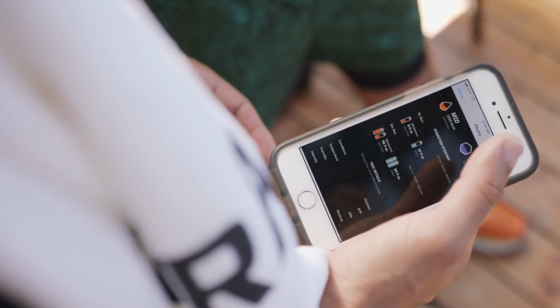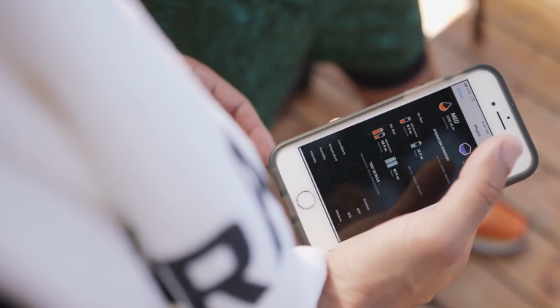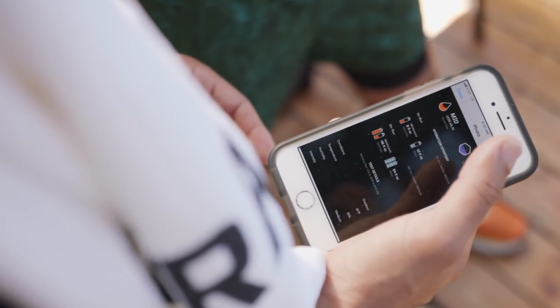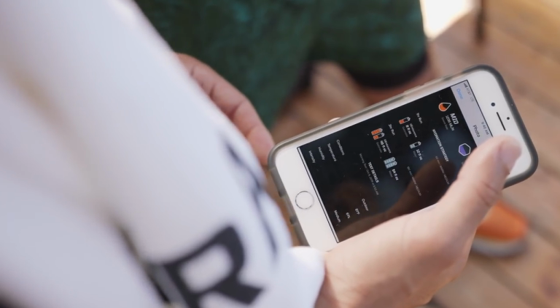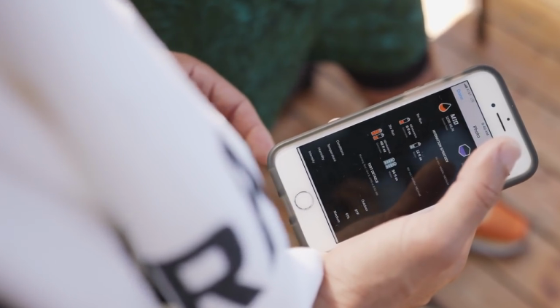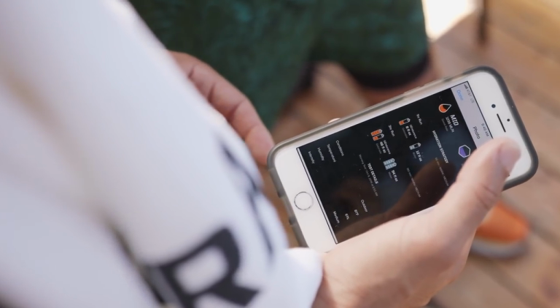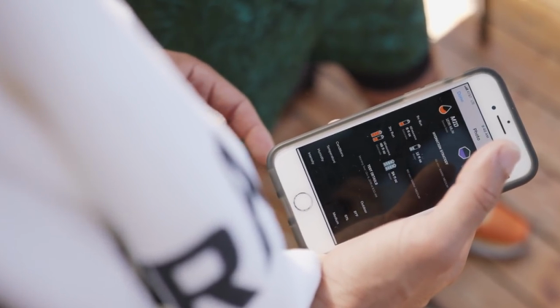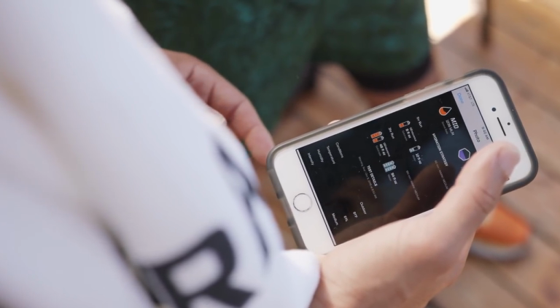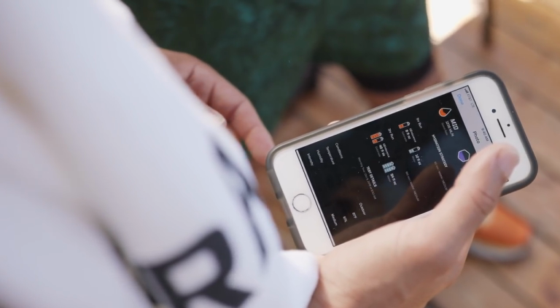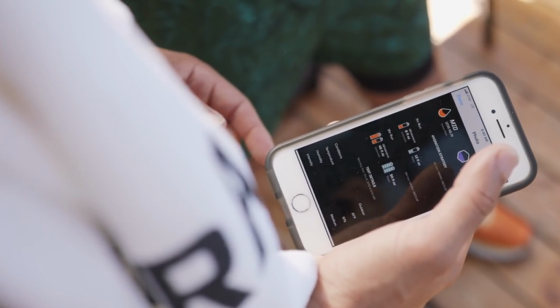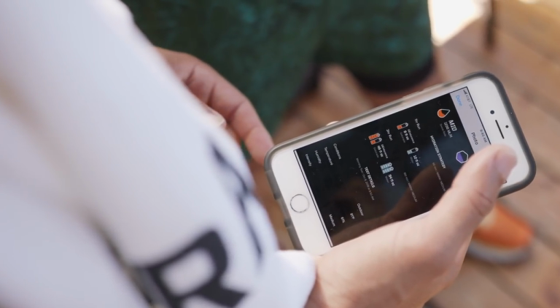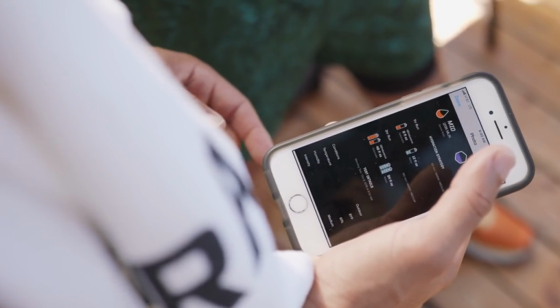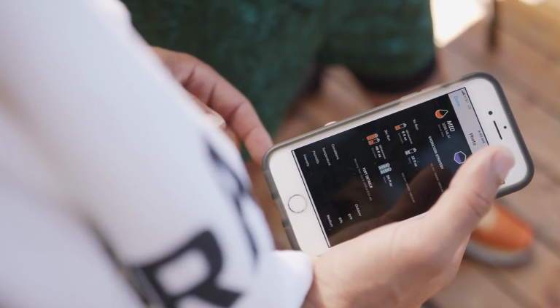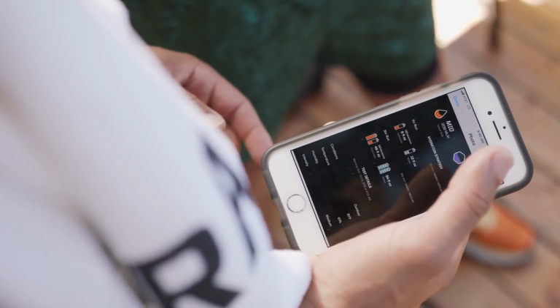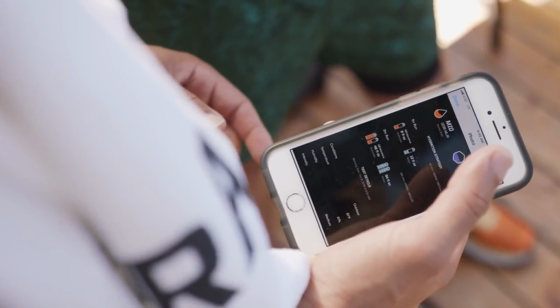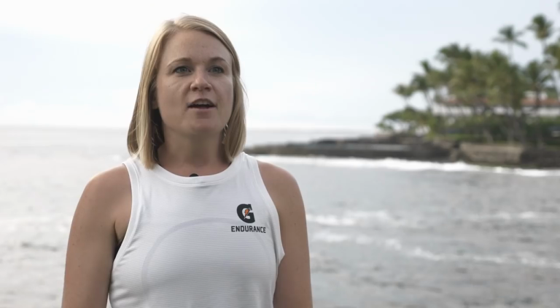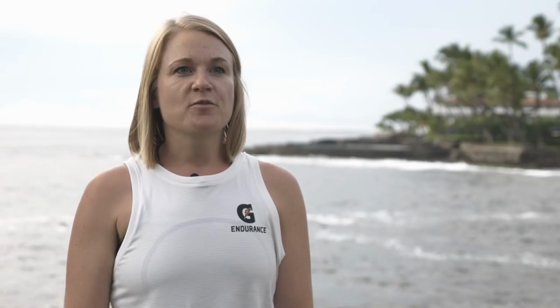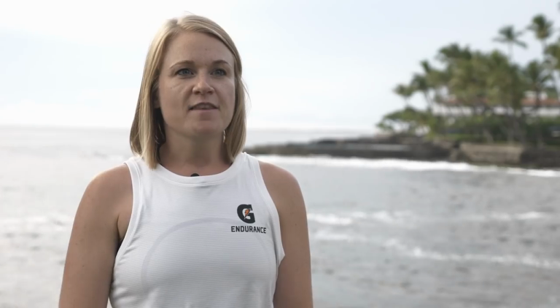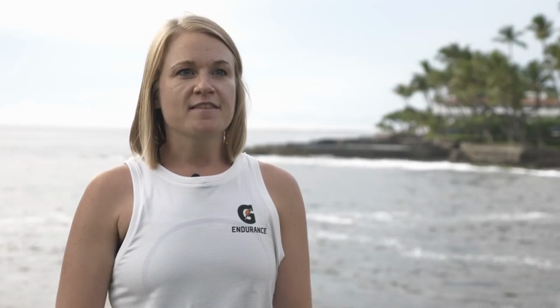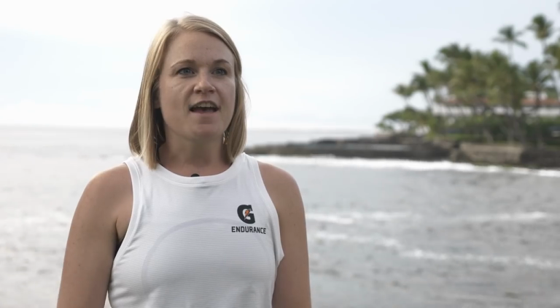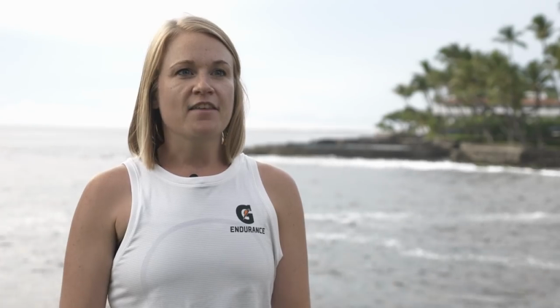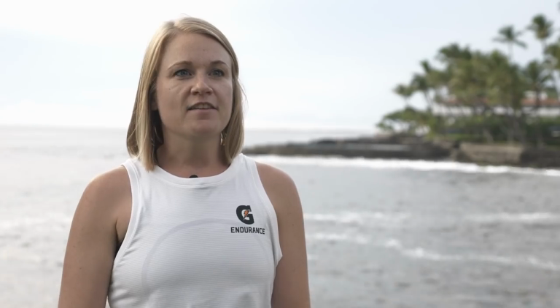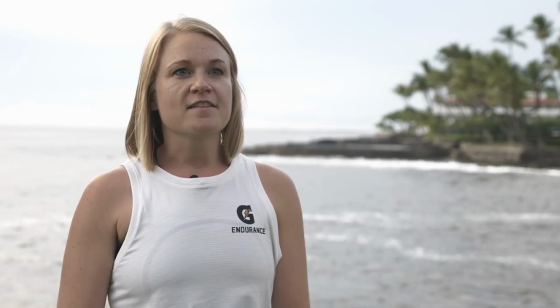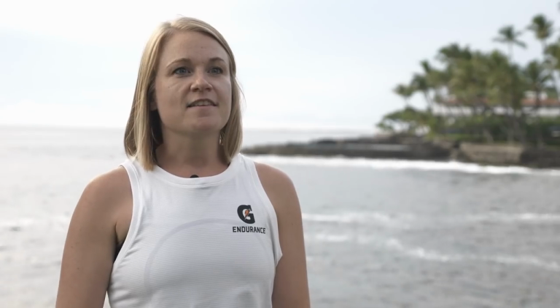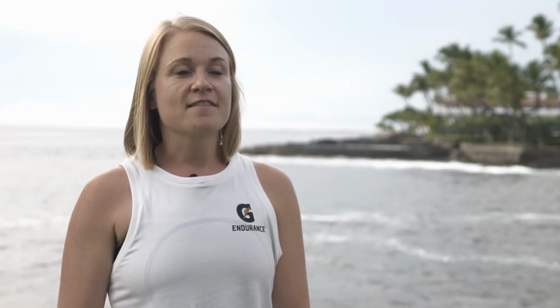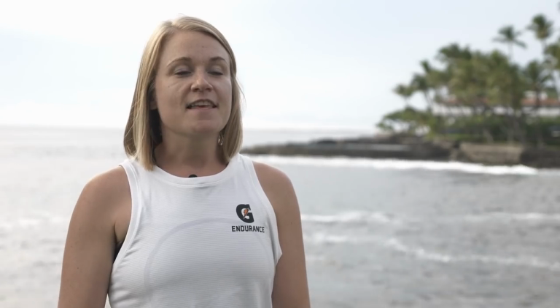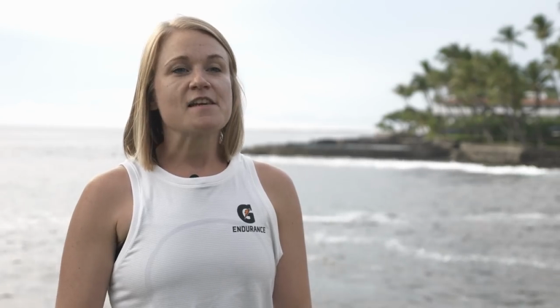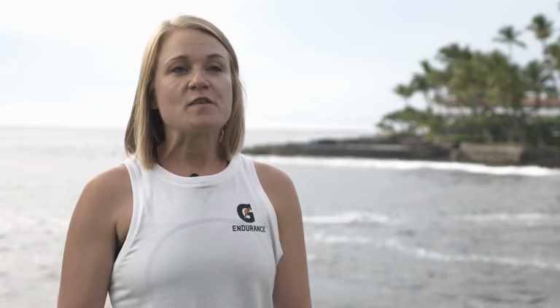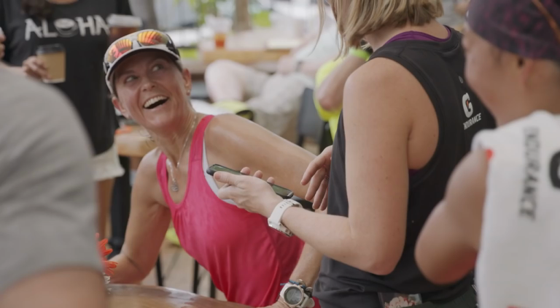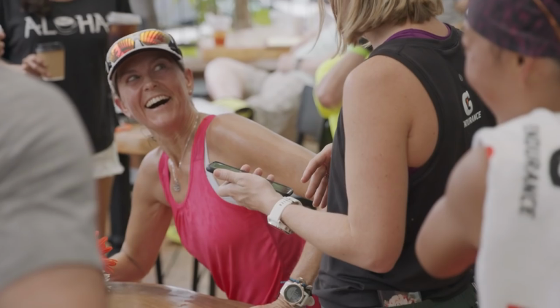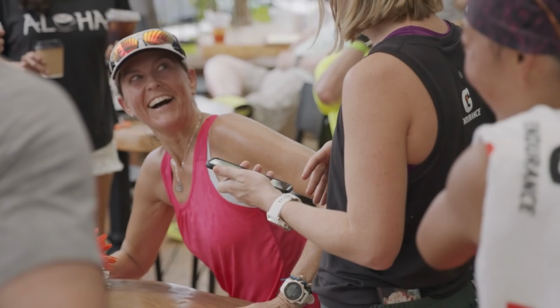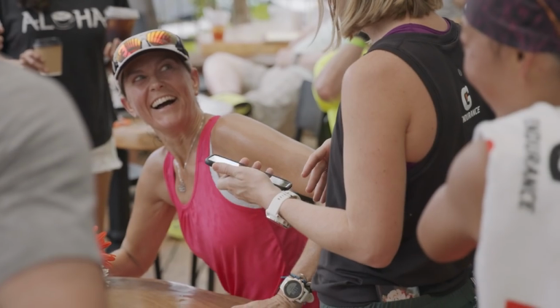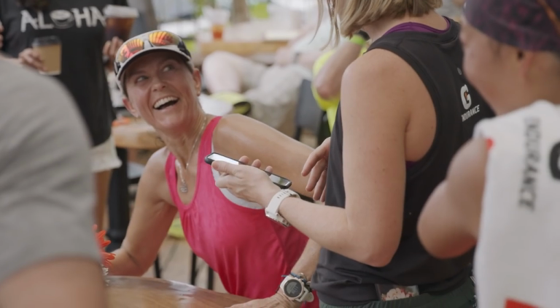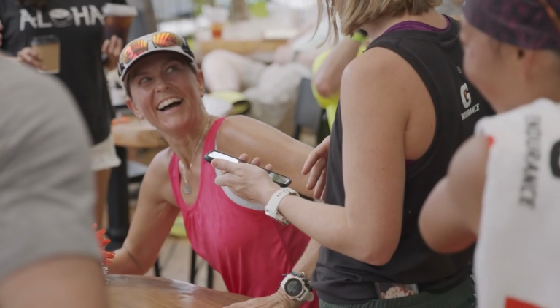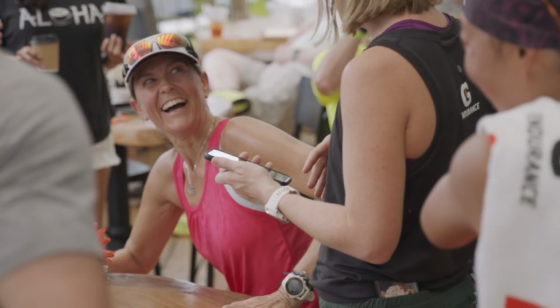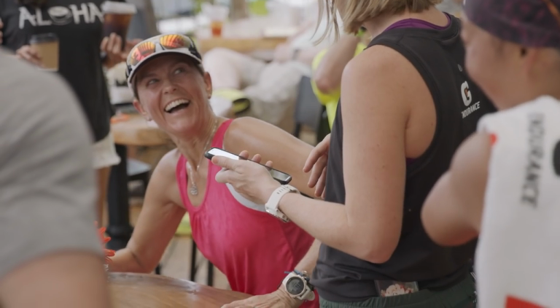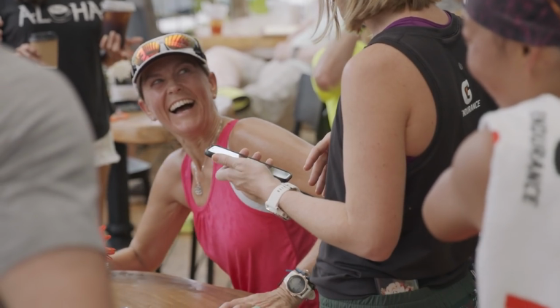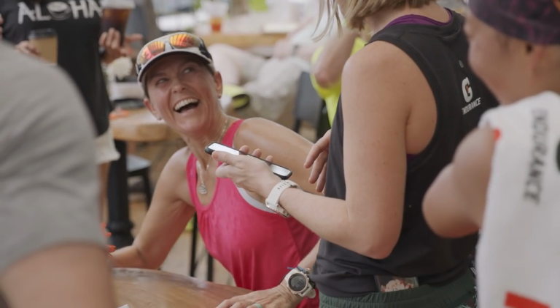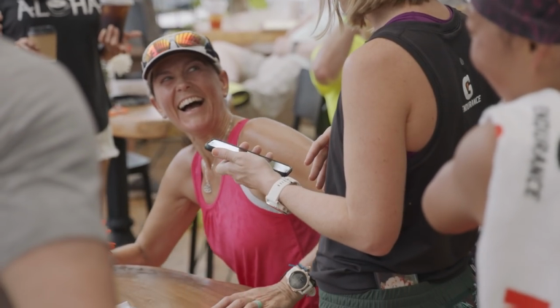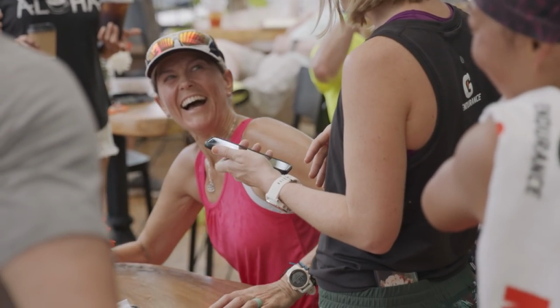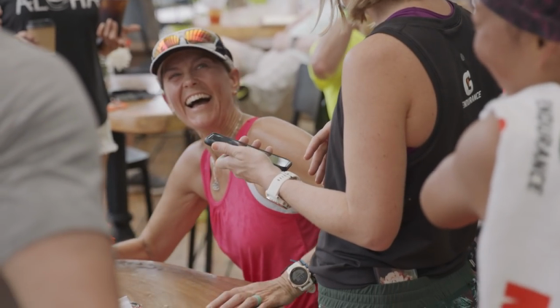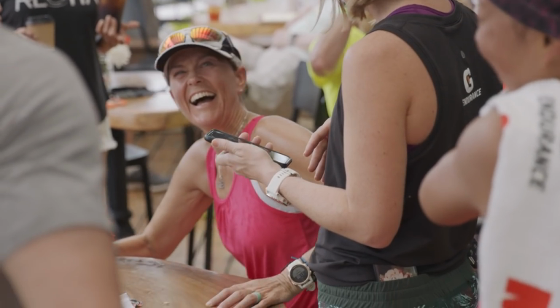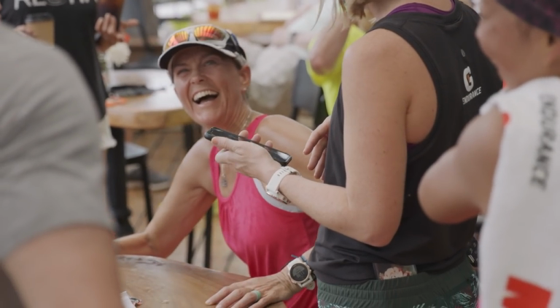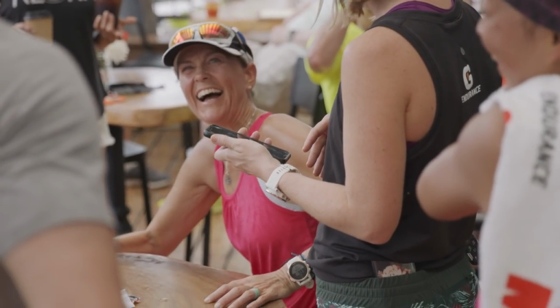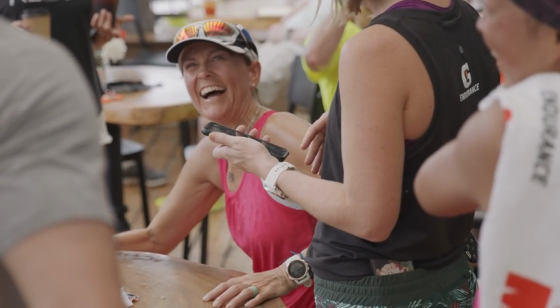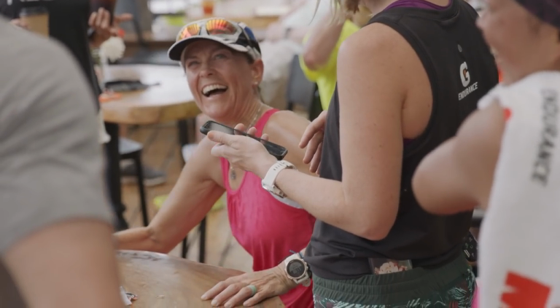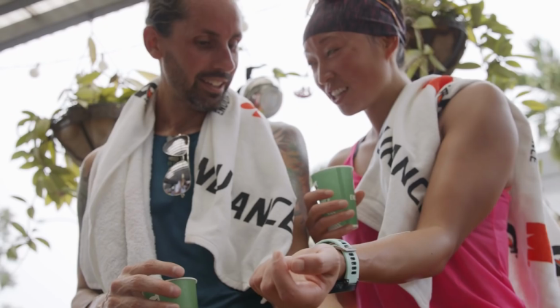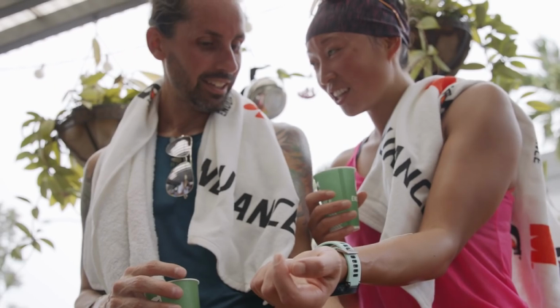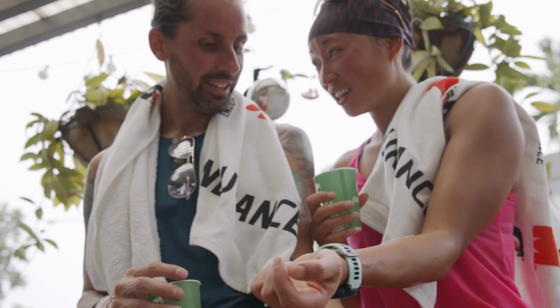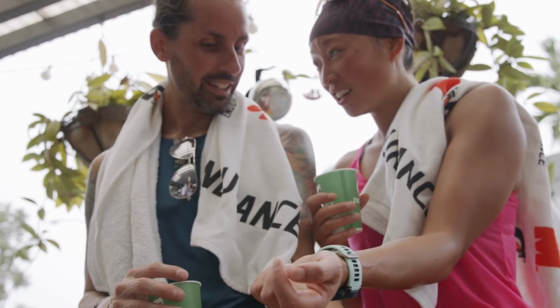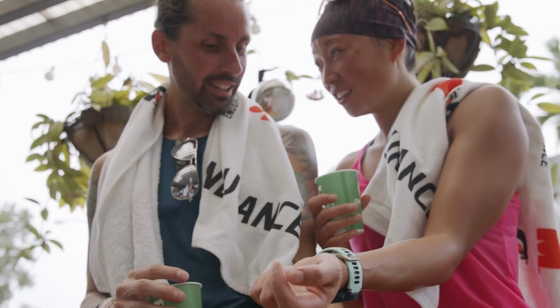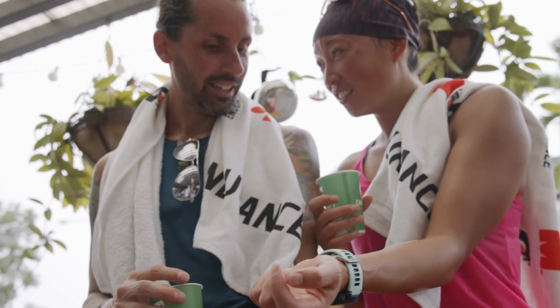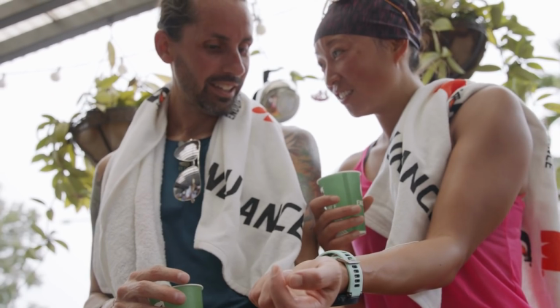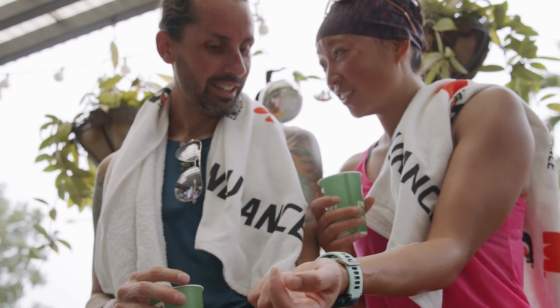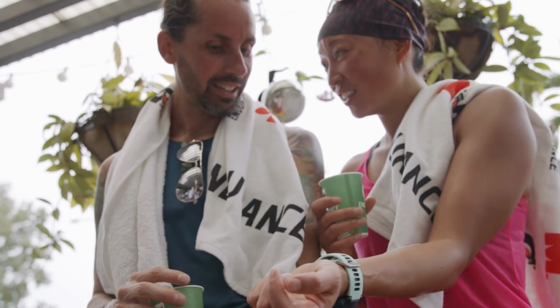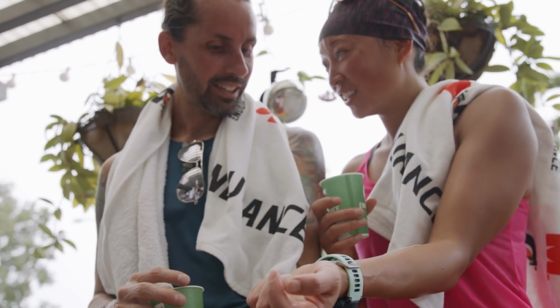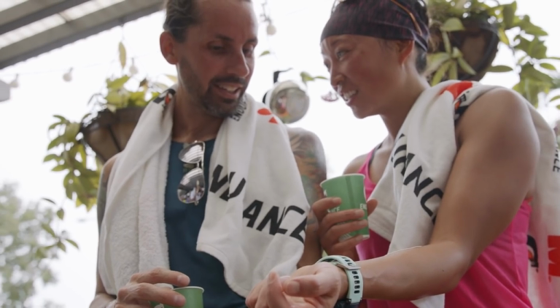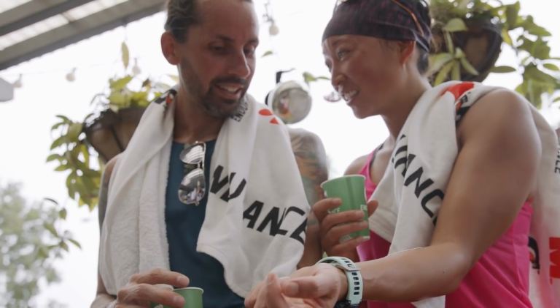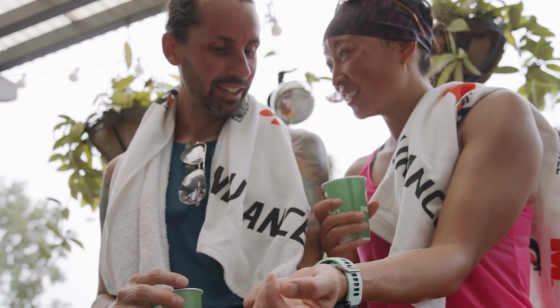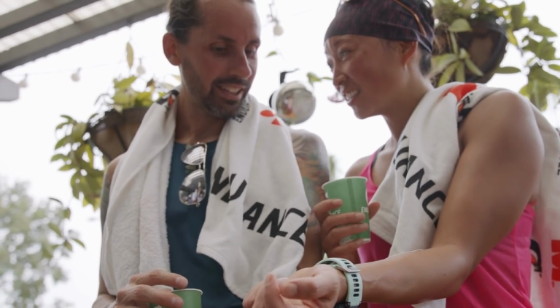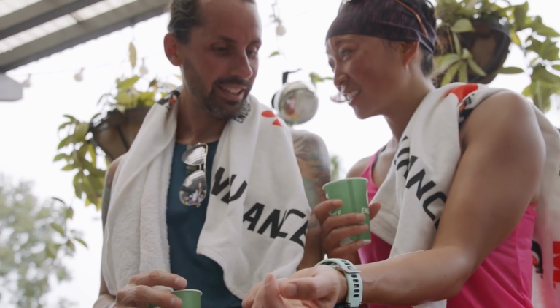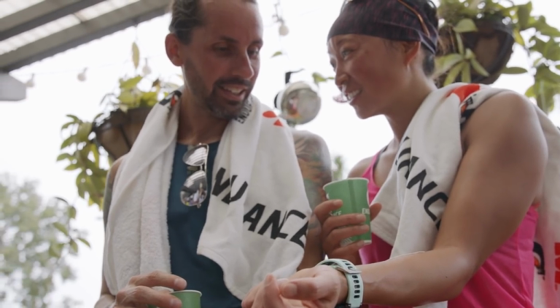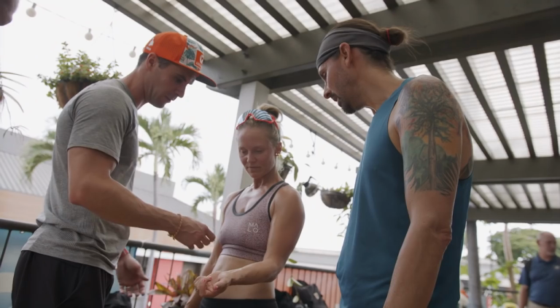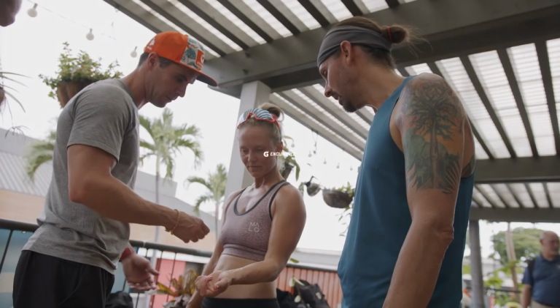It's been incredible to interact with these athletes as they experience the sweat patch, and we look forward to bringing it to many more in 2020.